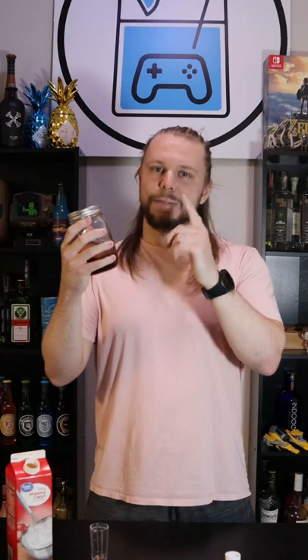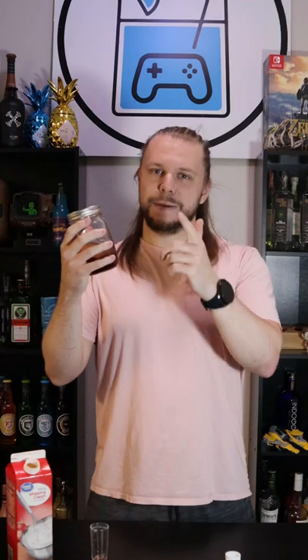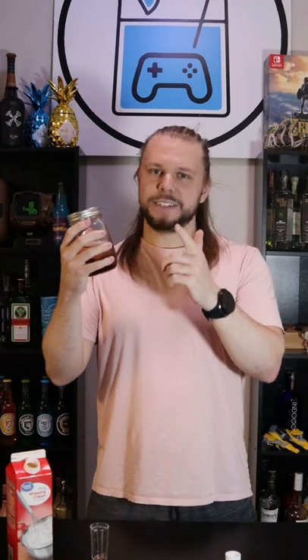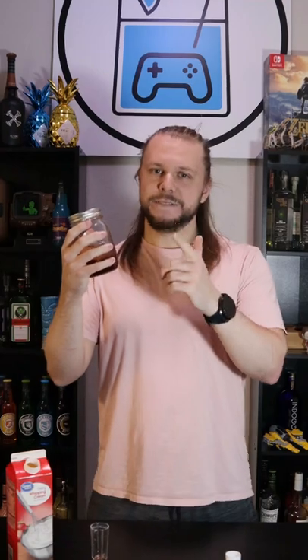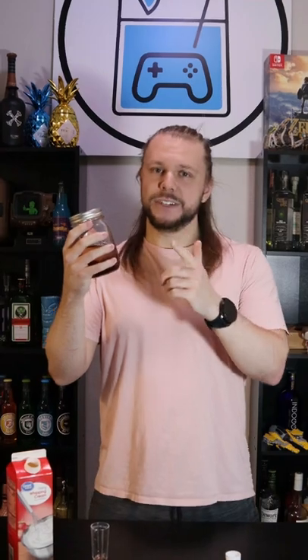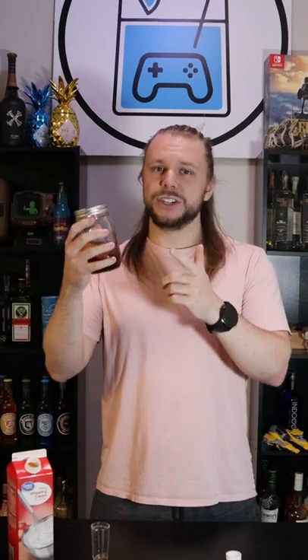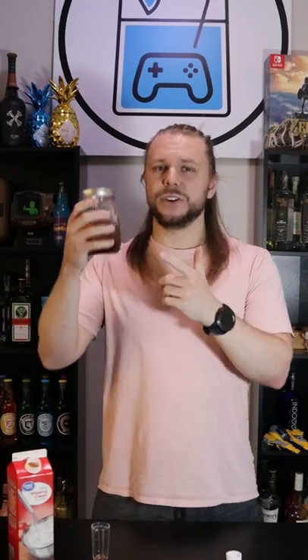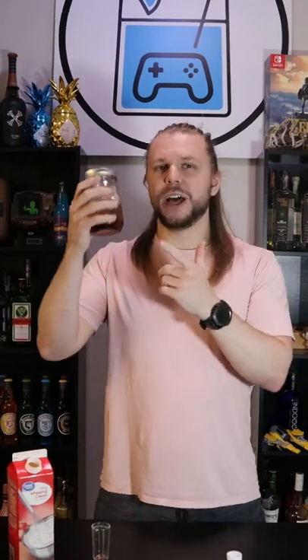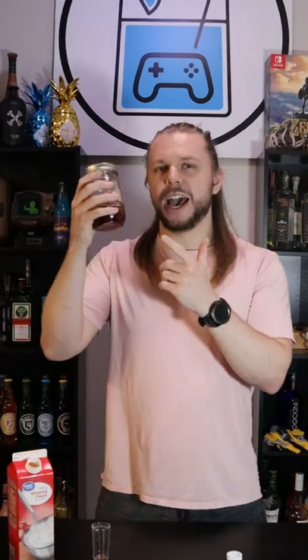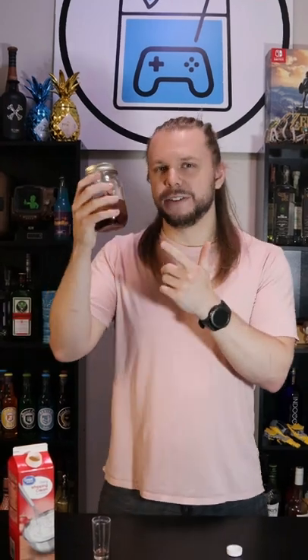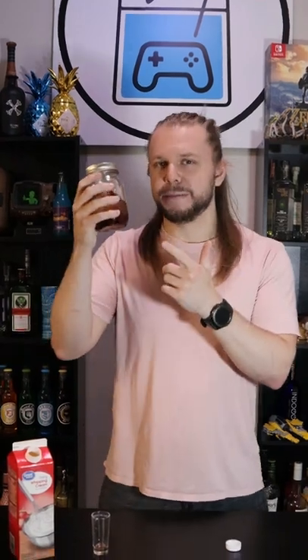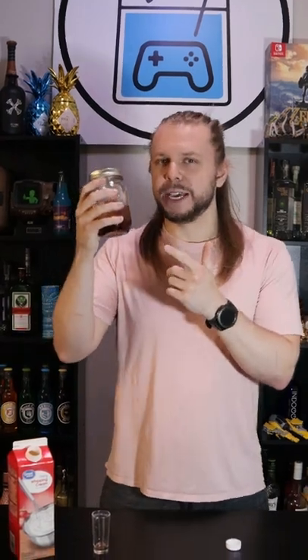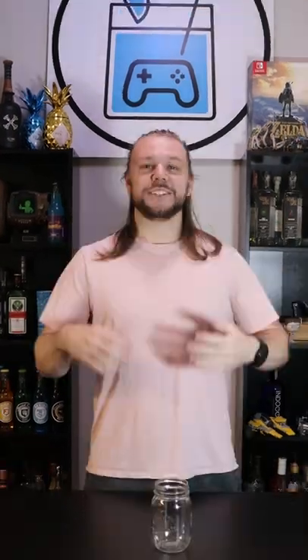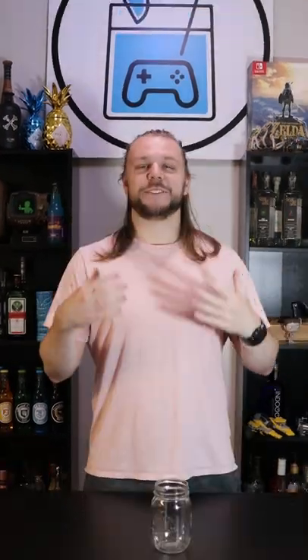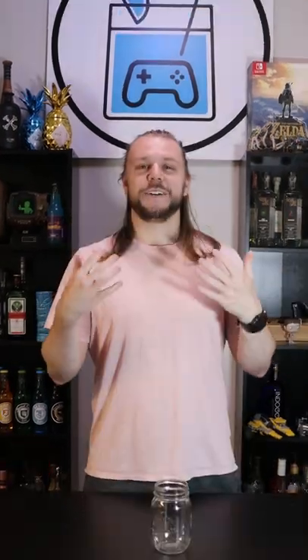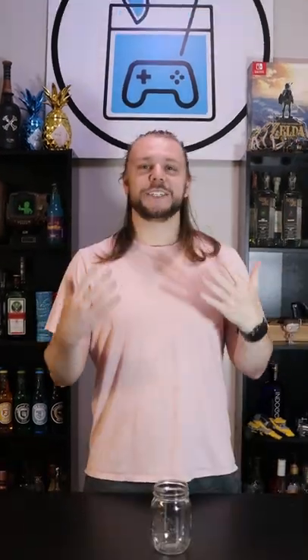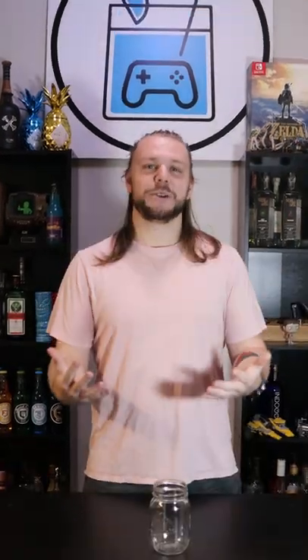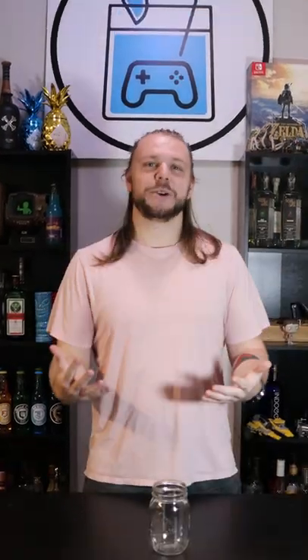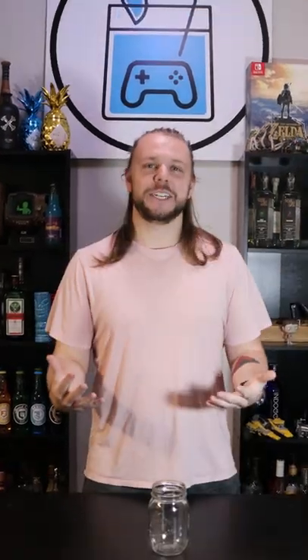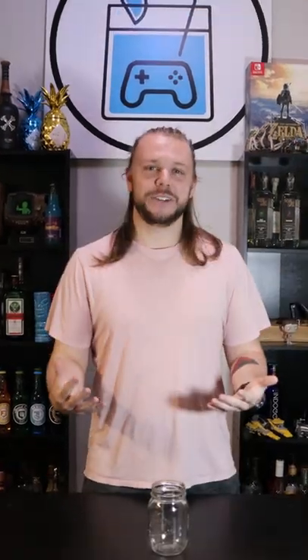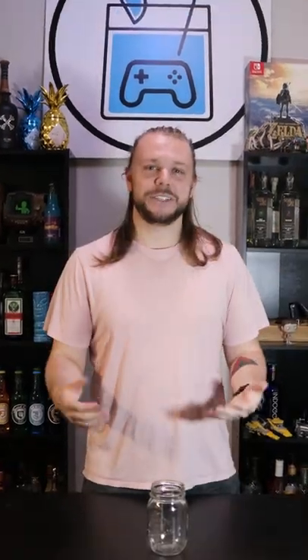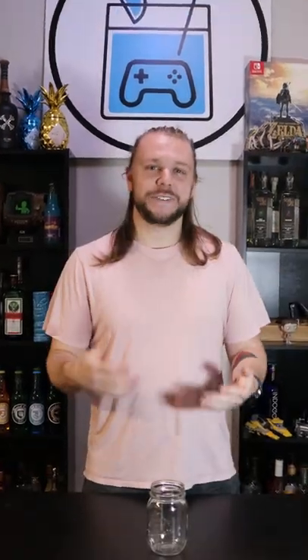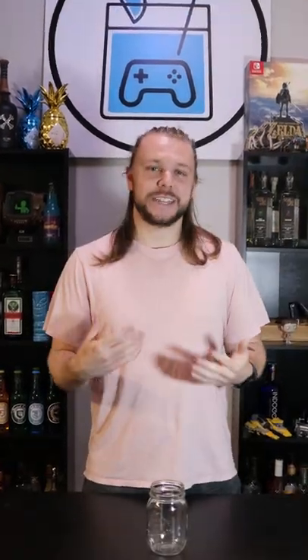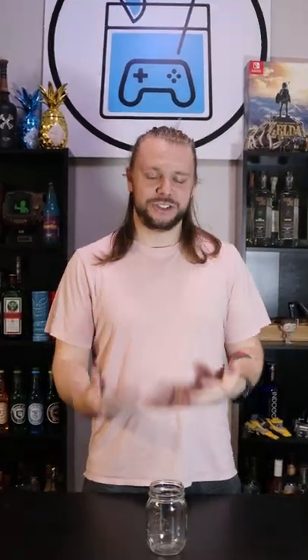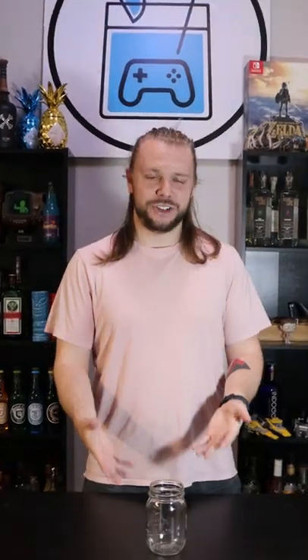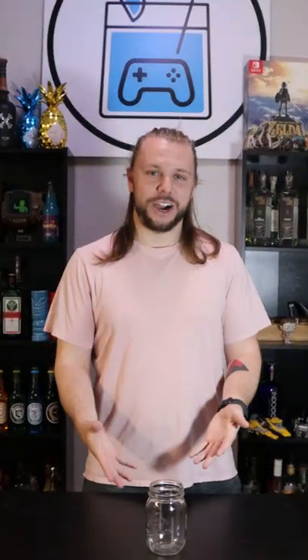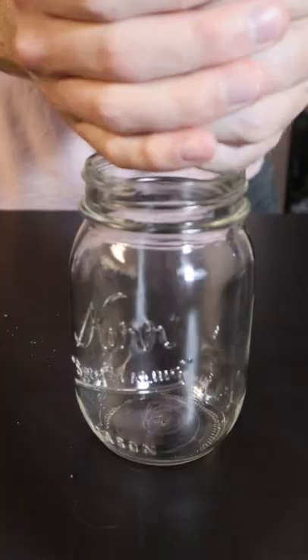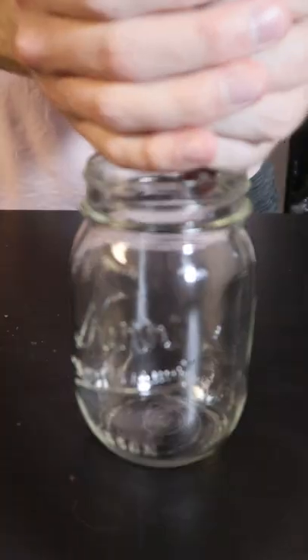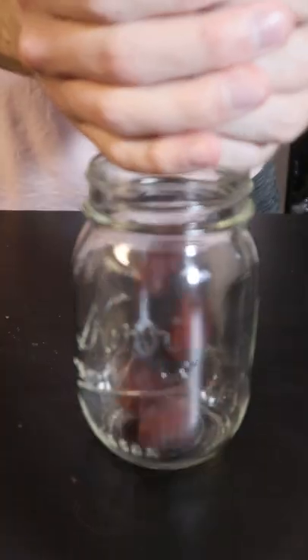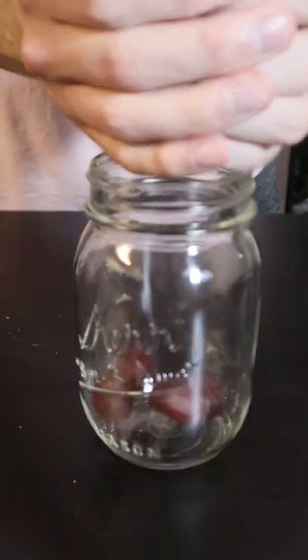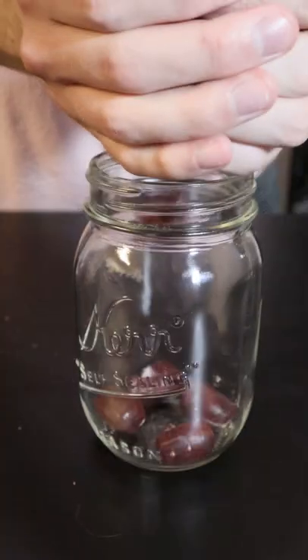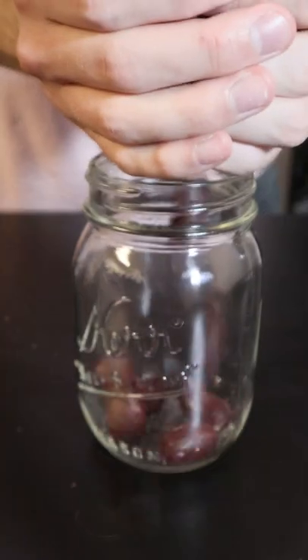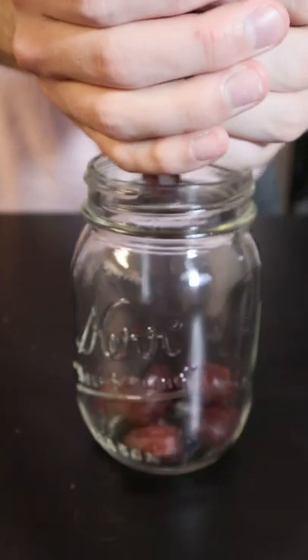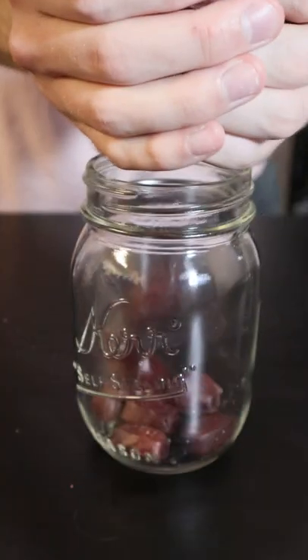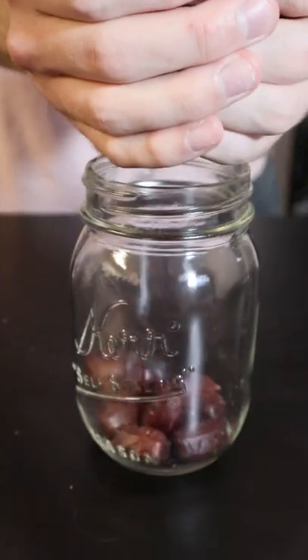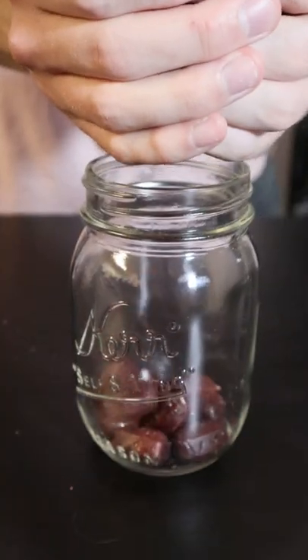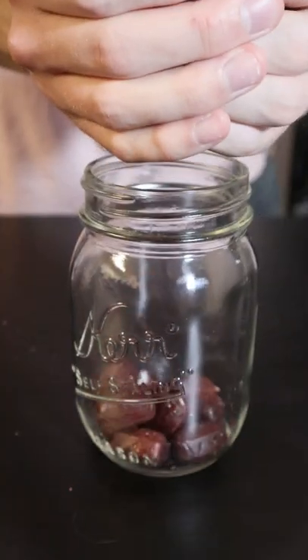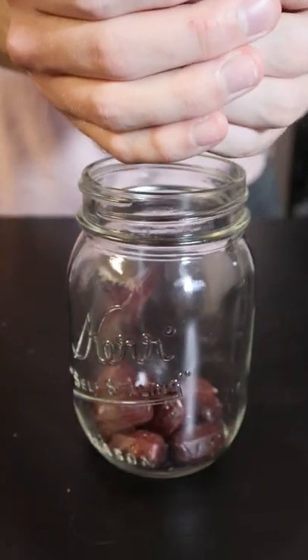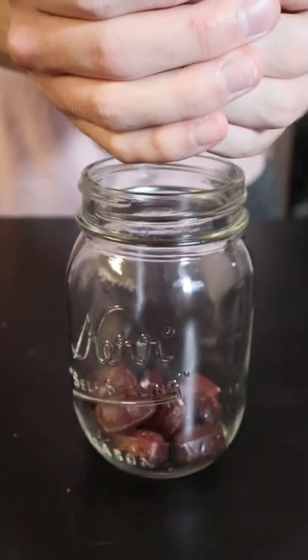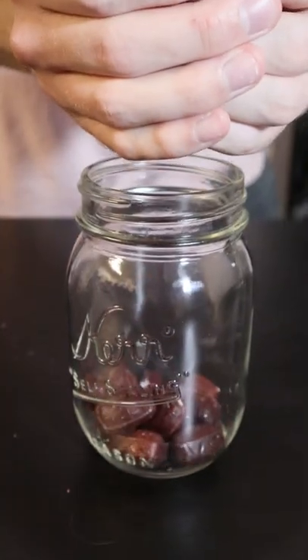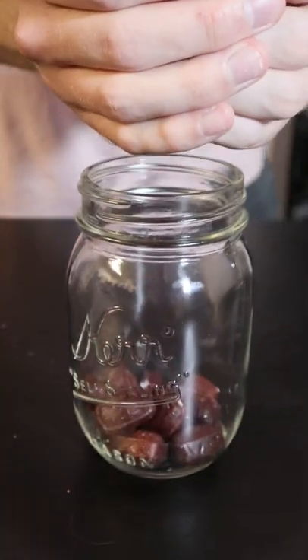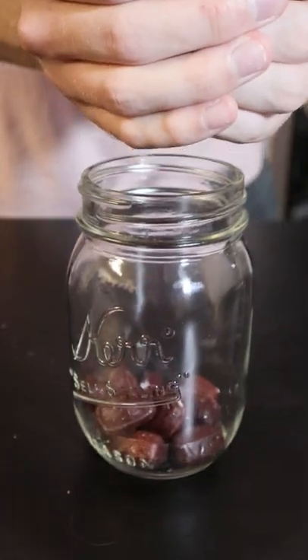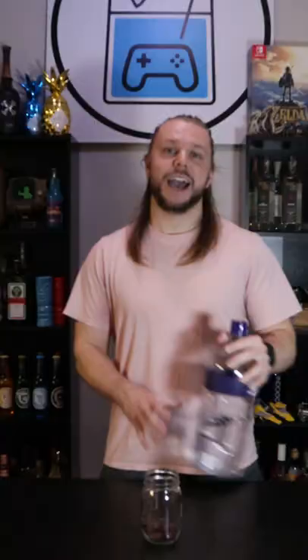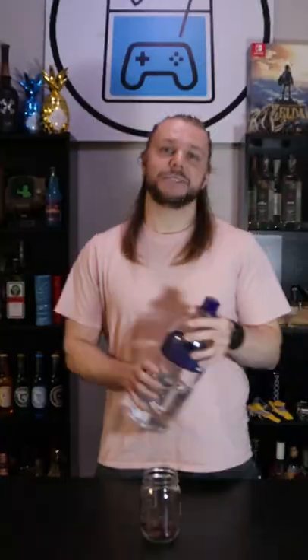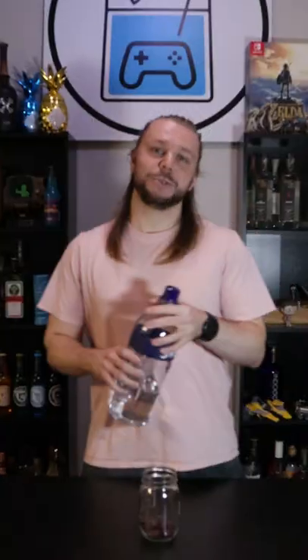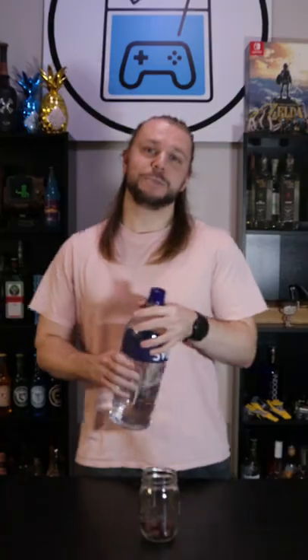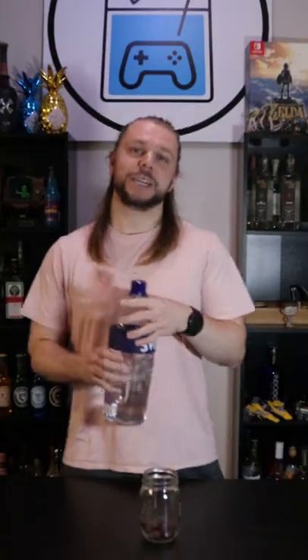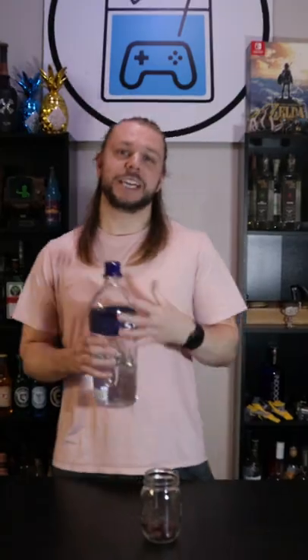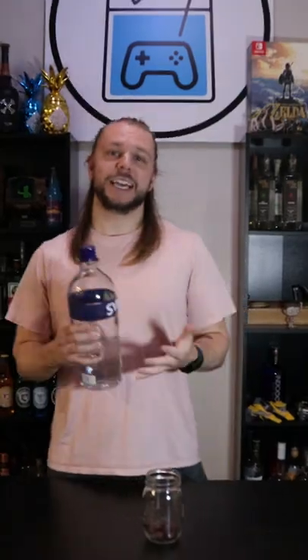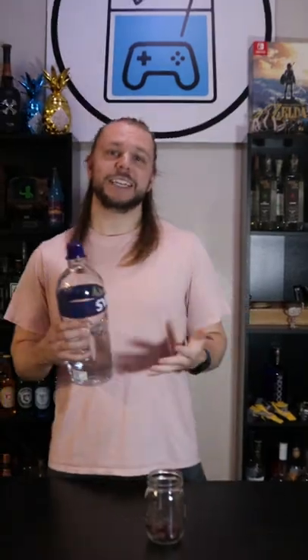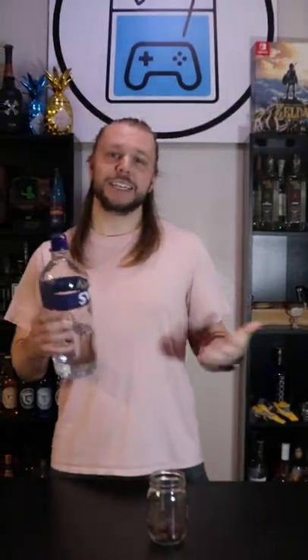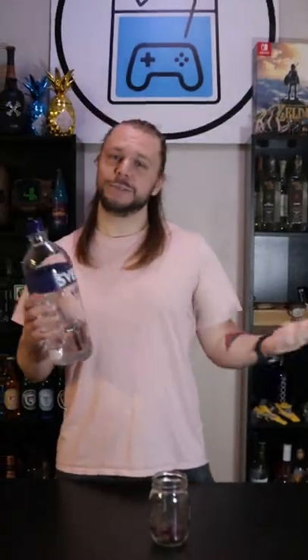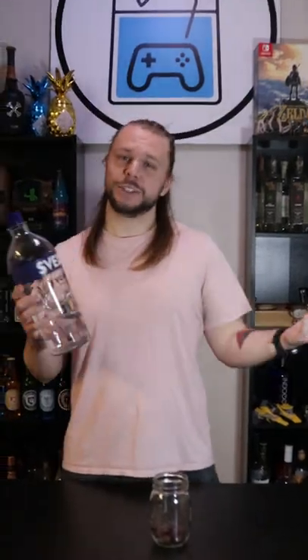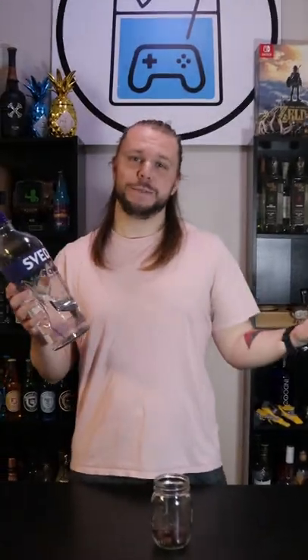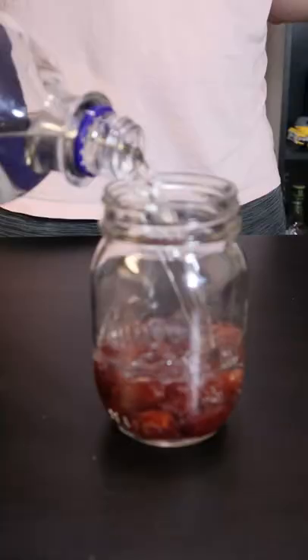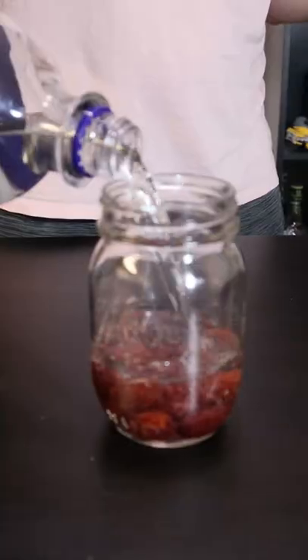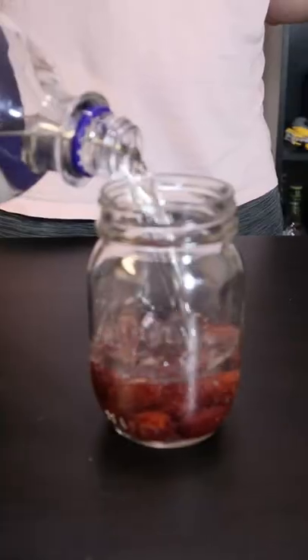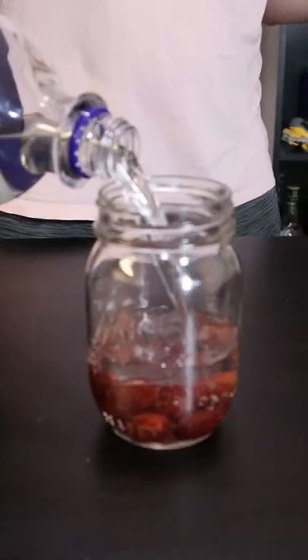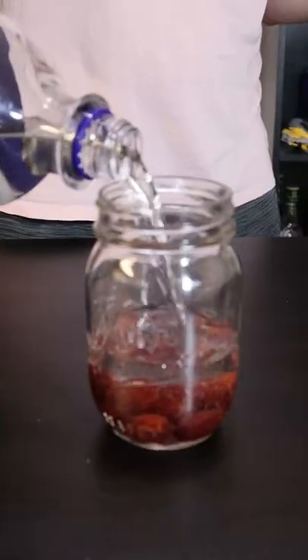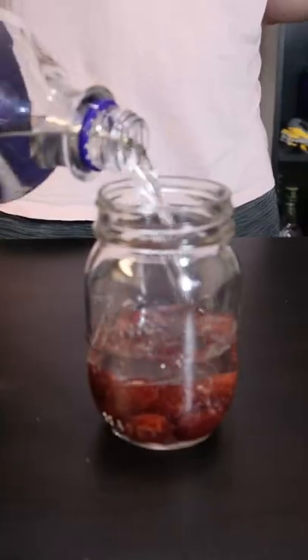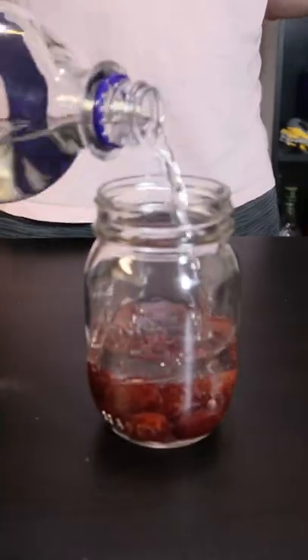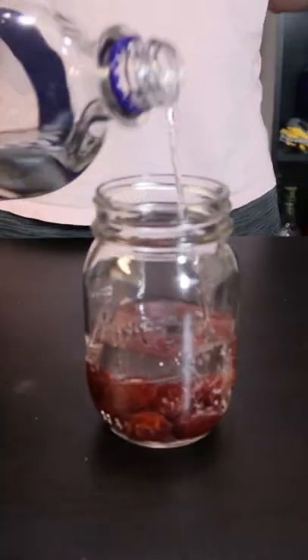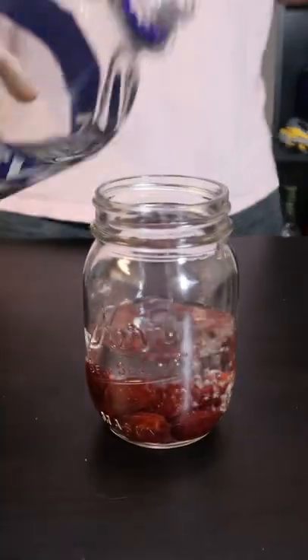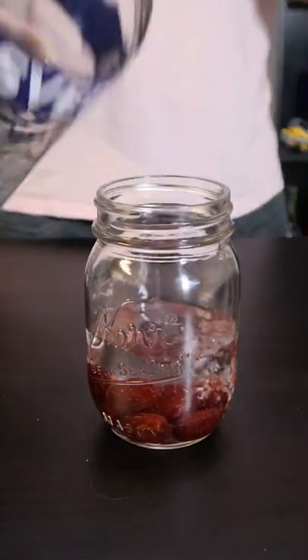The best infusion you'll ever make. Alright, so the first thing we're going to do is fill this jar with tons of root beer candy. After the root beer candy, we're just going to pour a bunch of vodka on top.